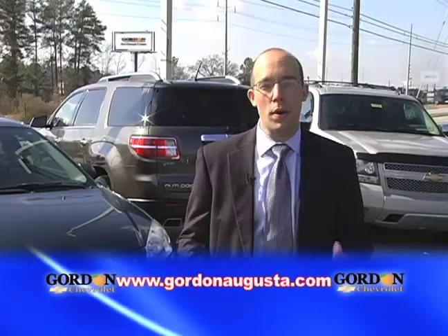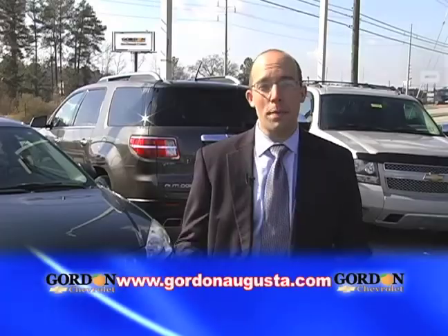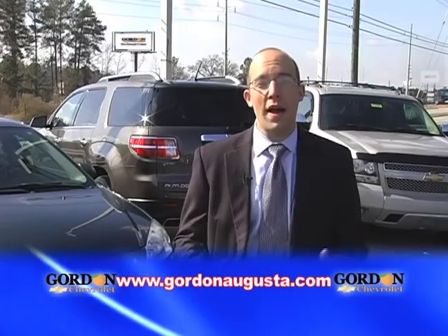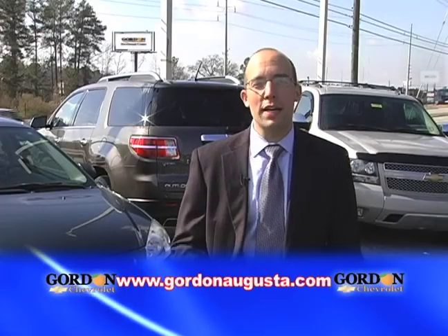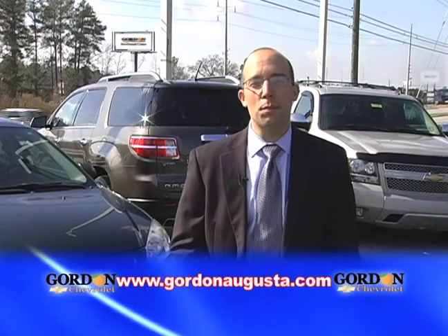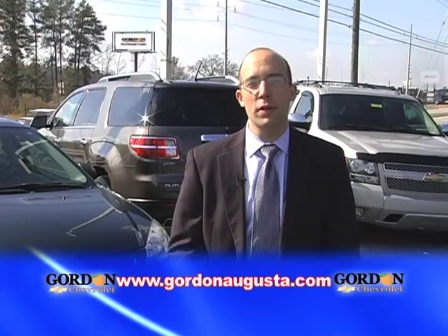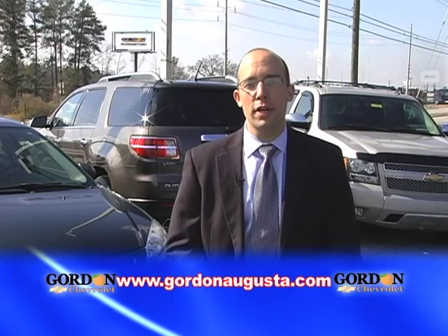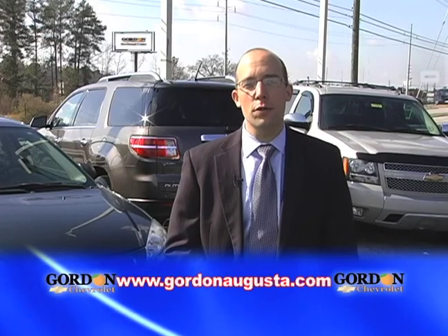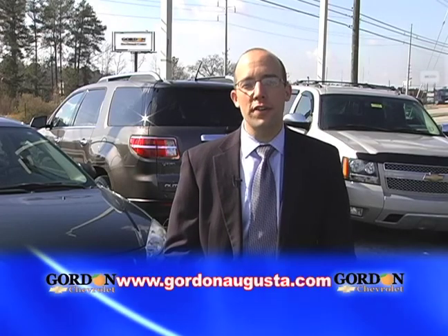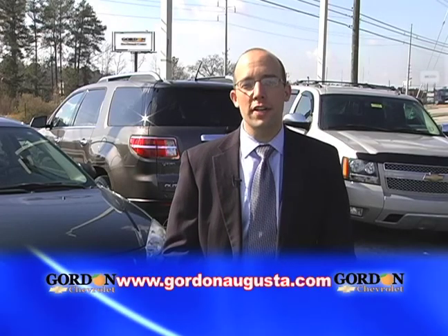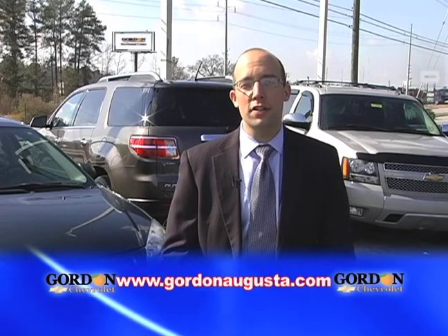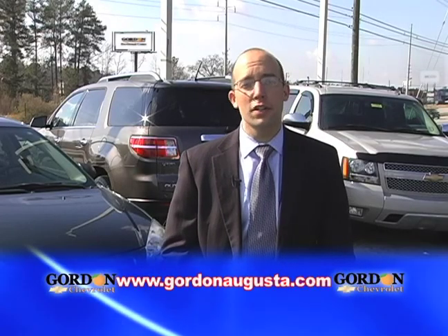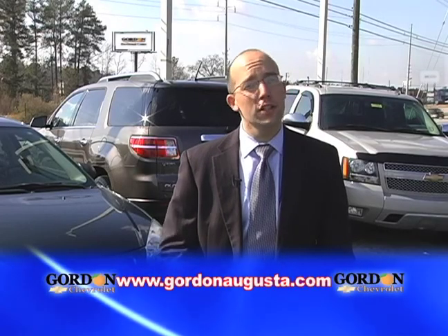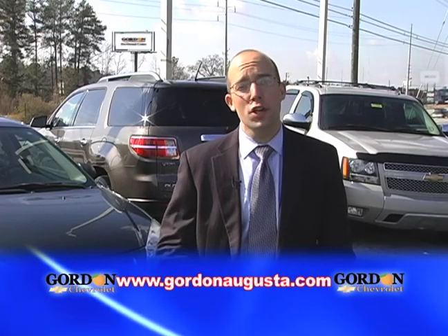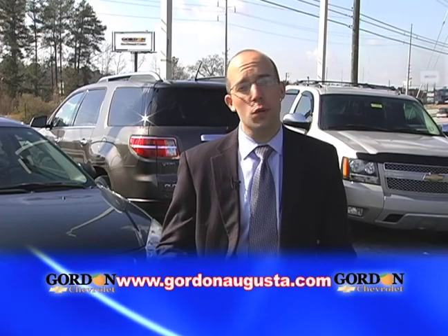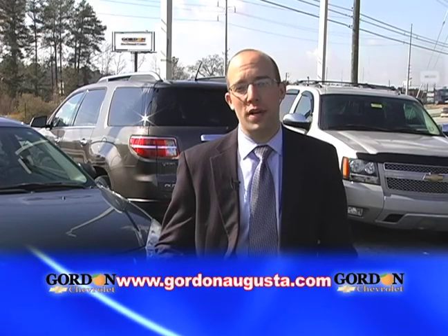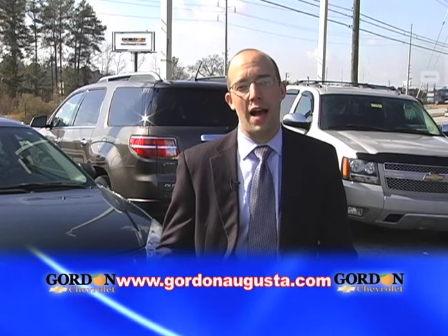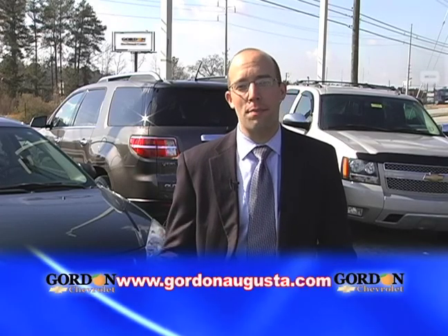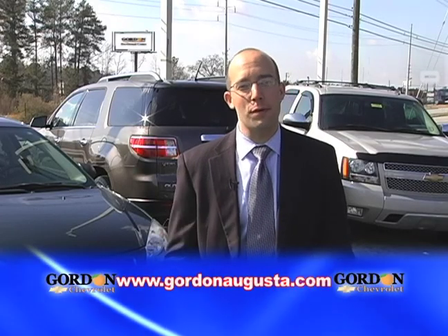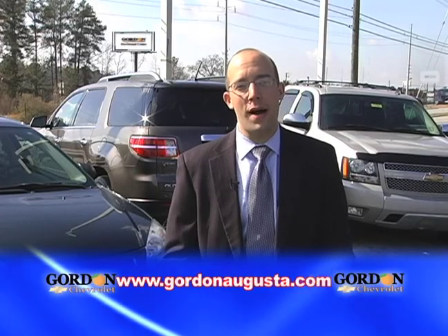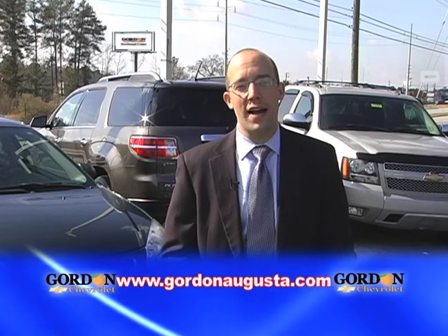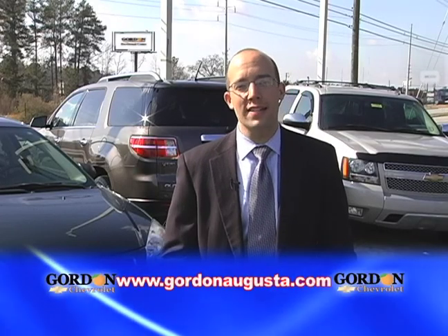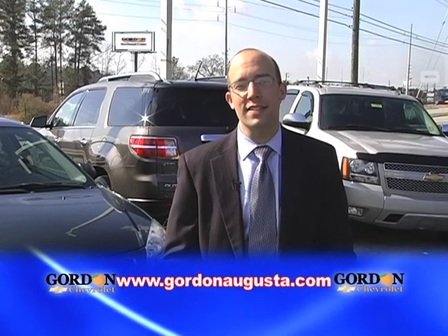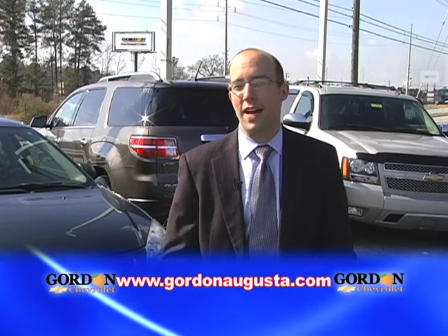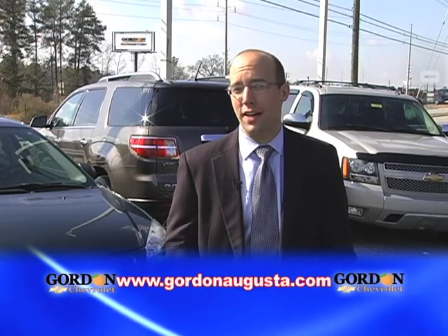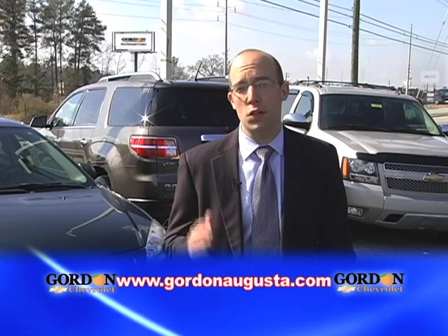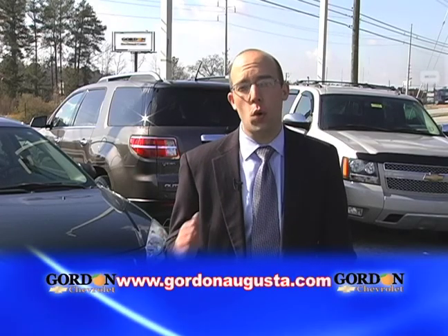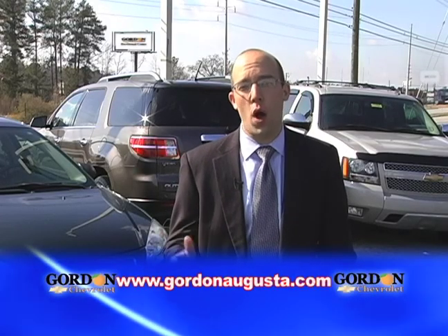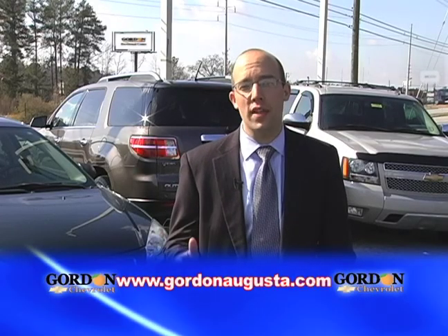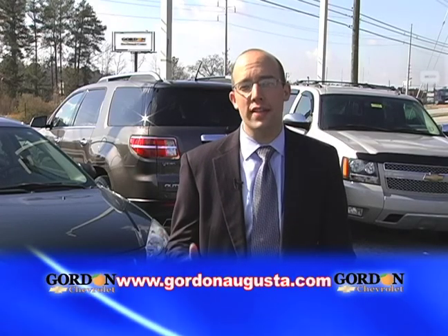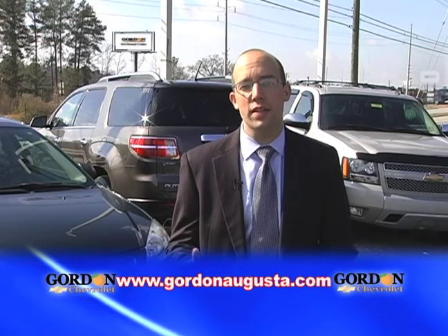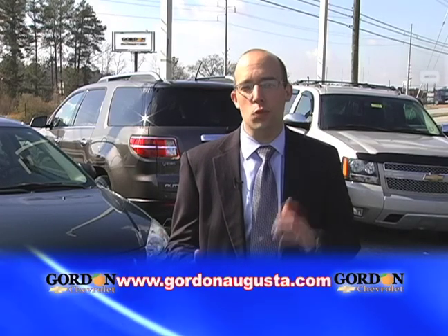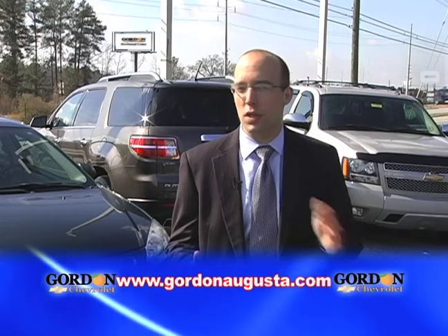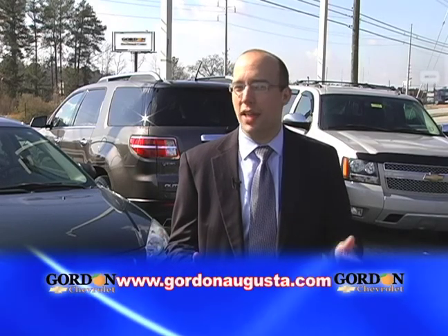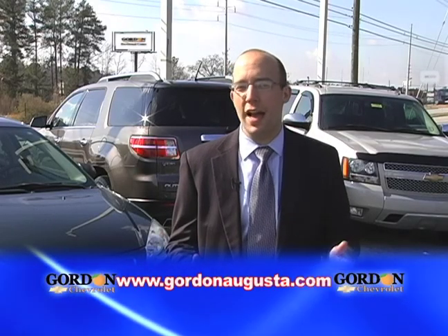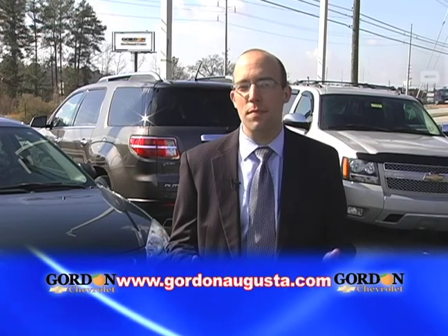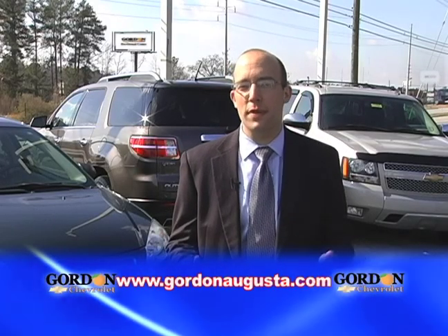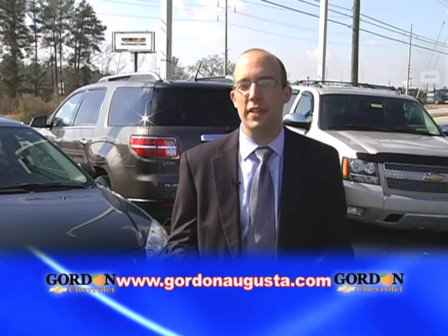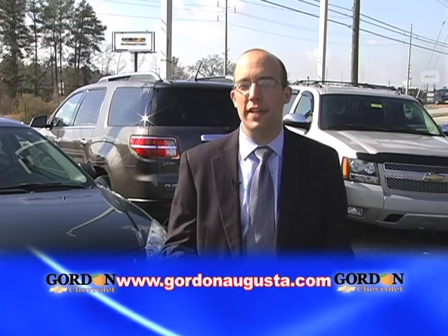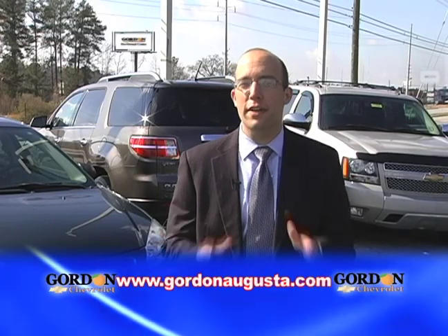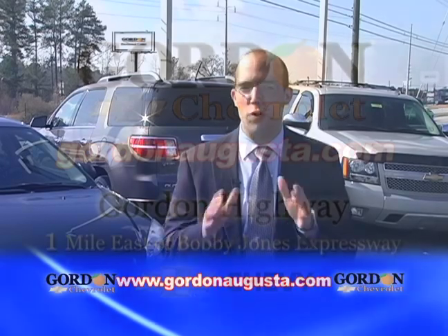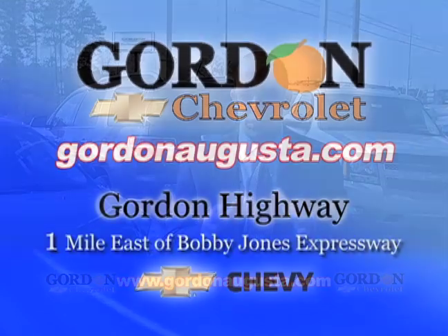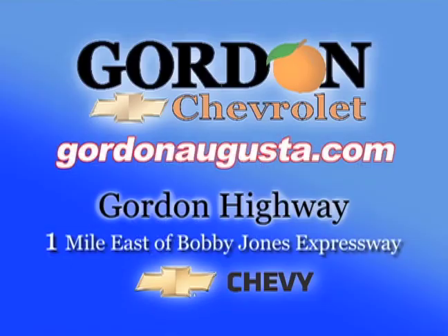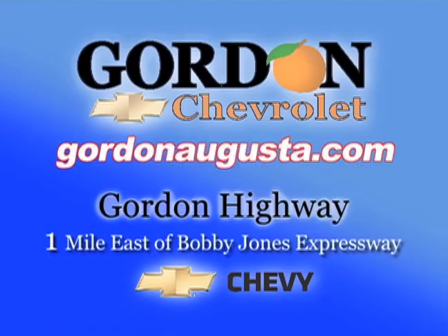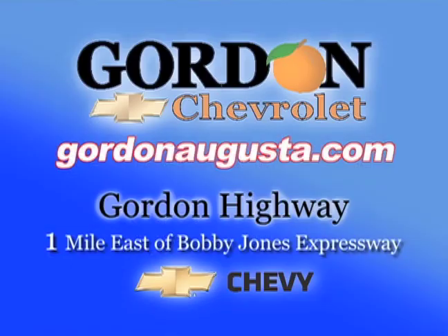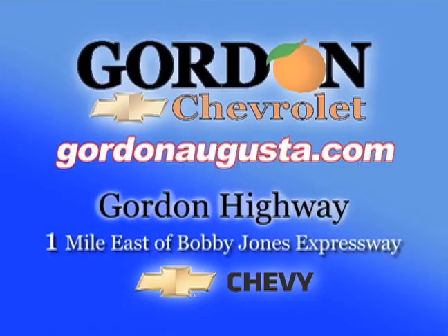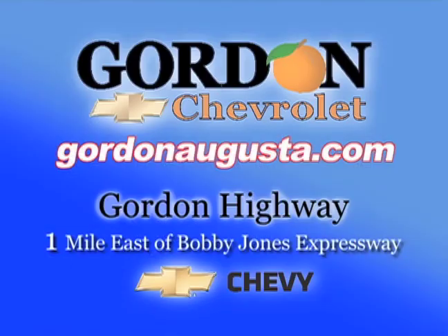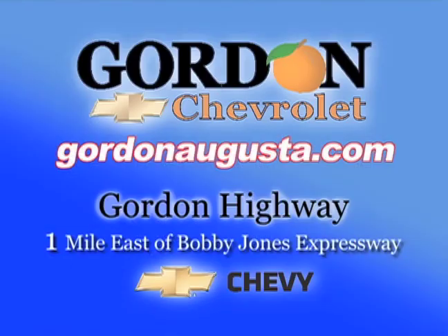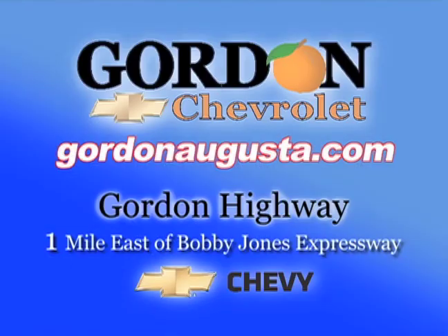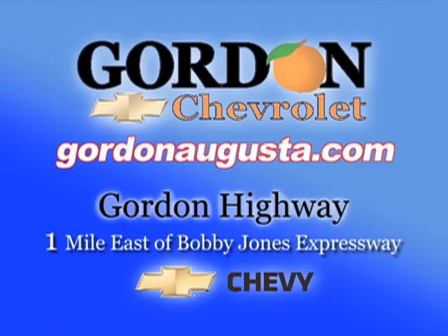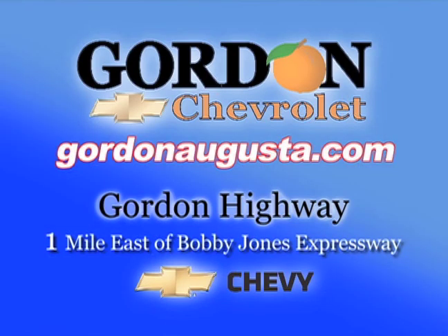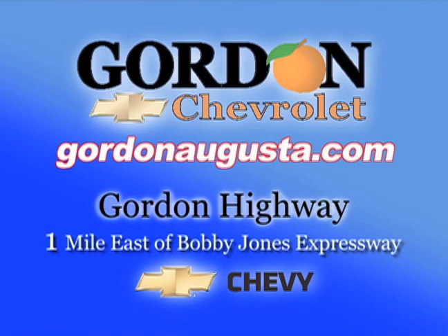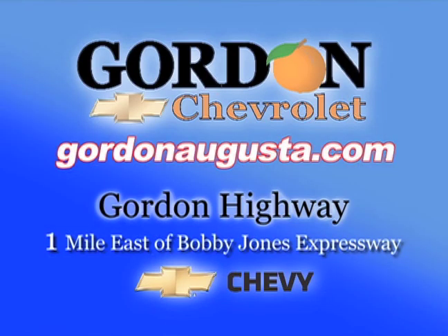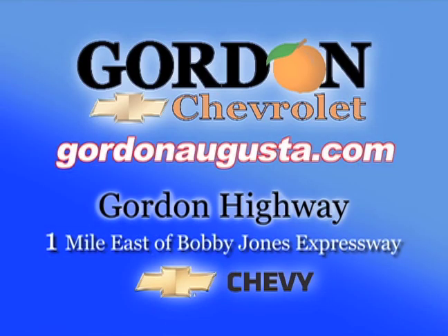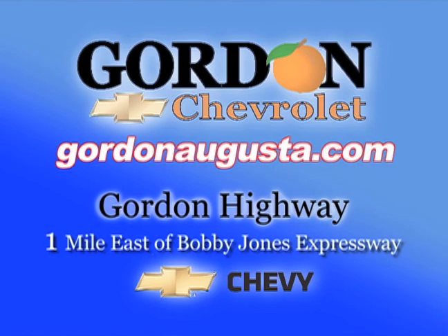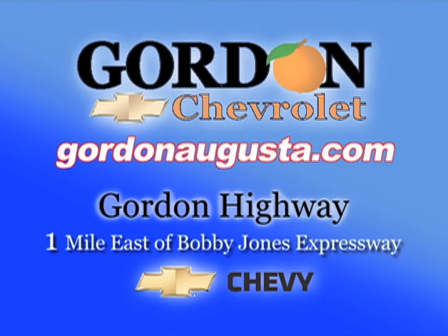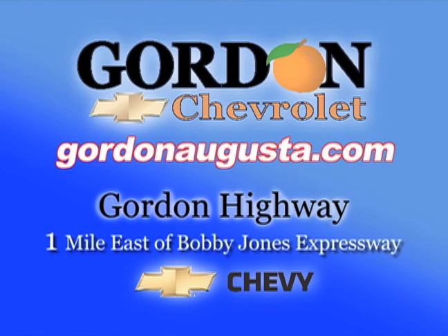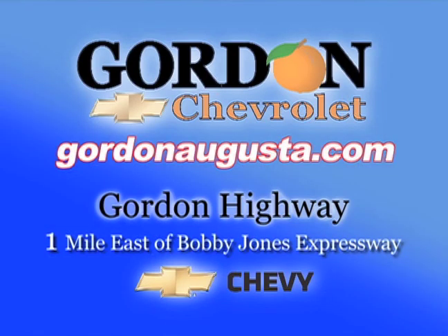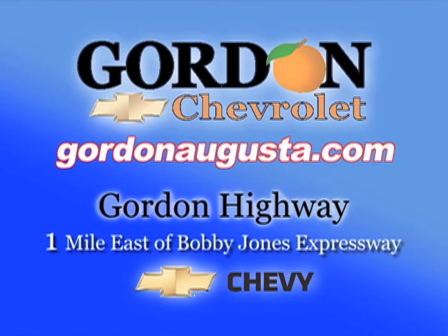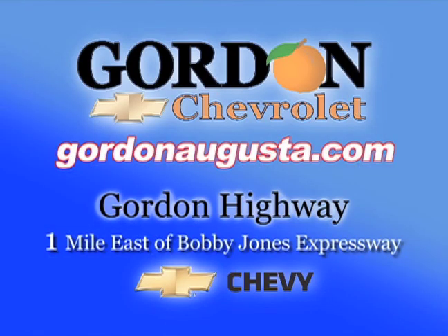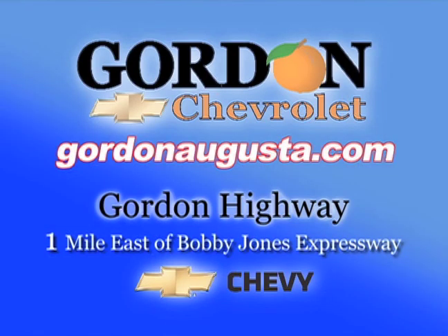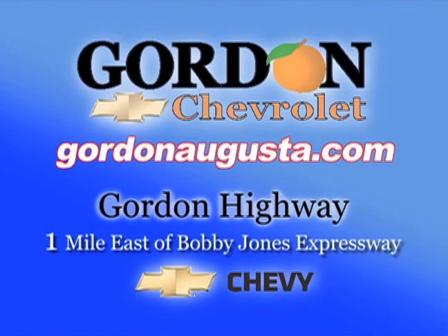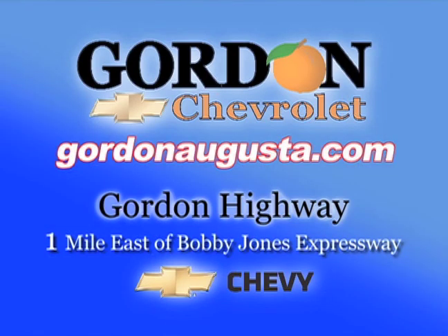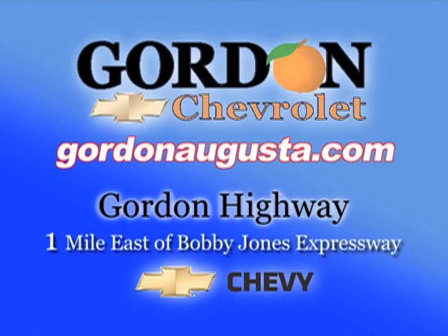When buying a pre-owned vehicle, don't compromise. Not on quality, reliability, or value. Get used to getting more at Gordon Chevrolet.